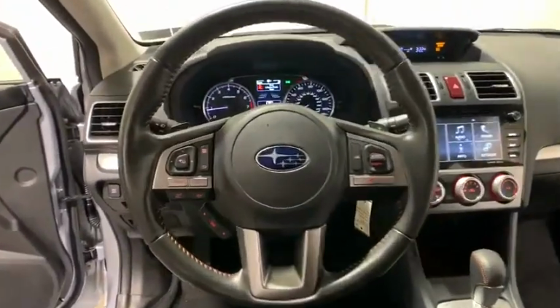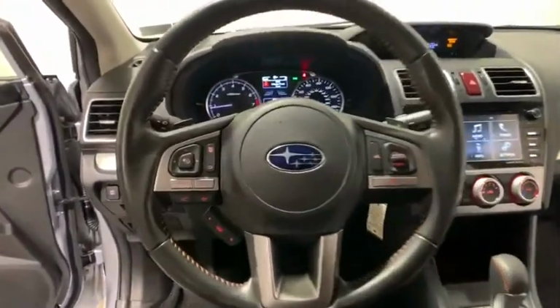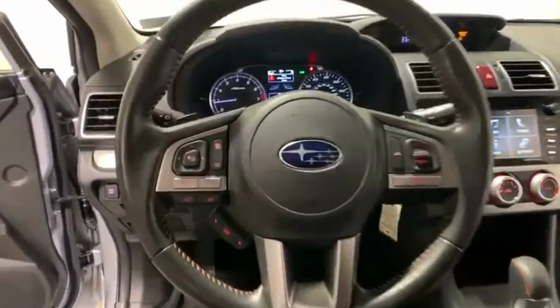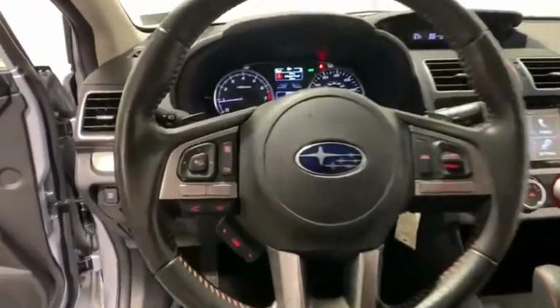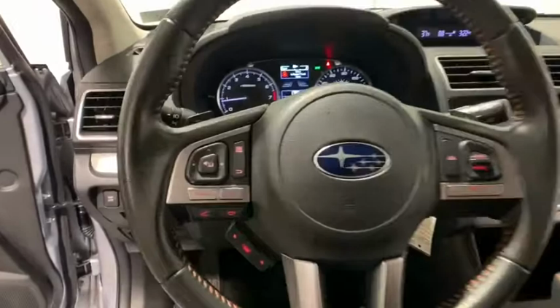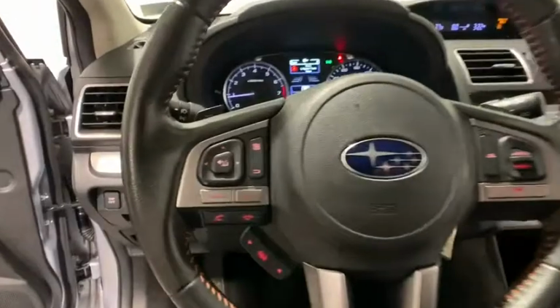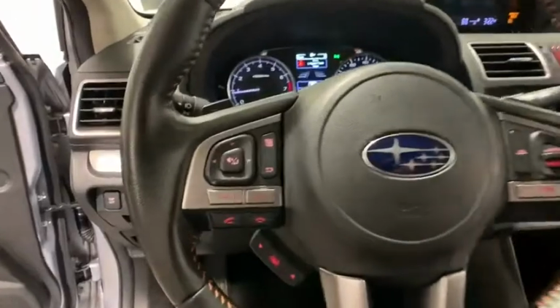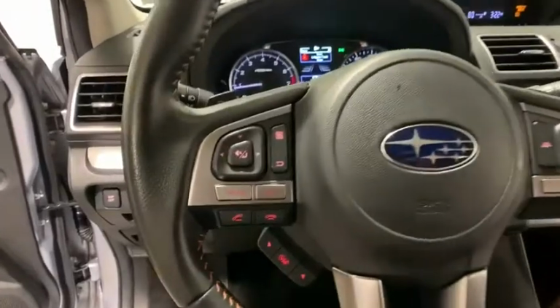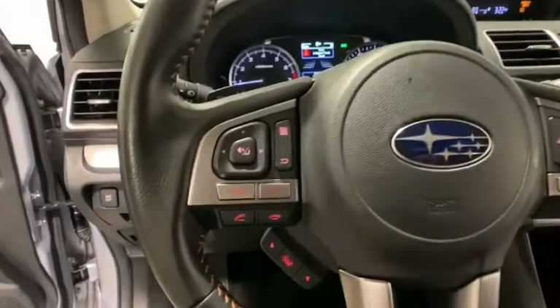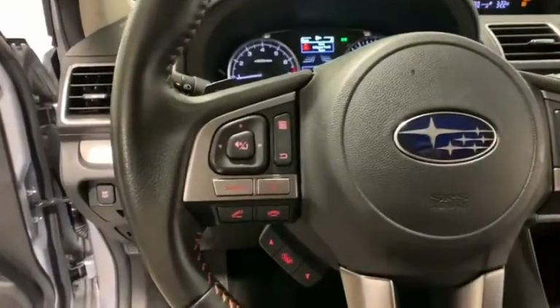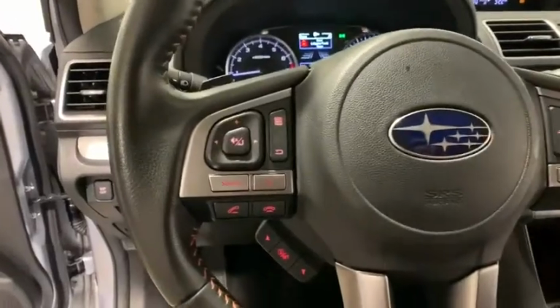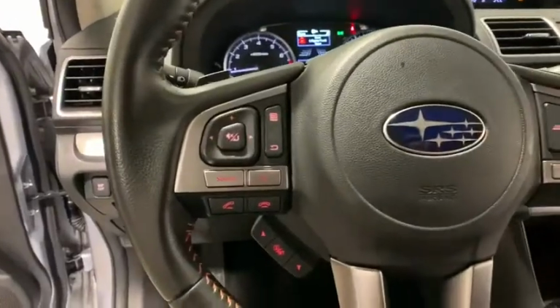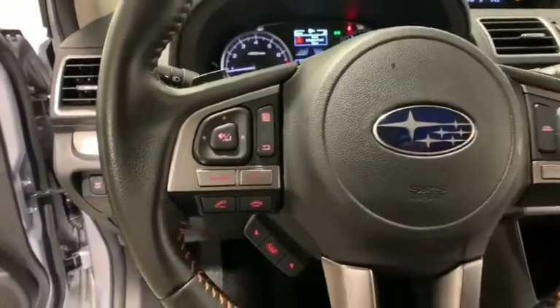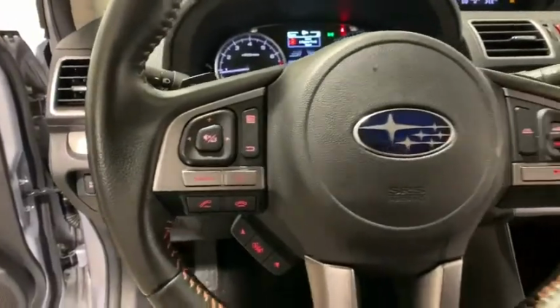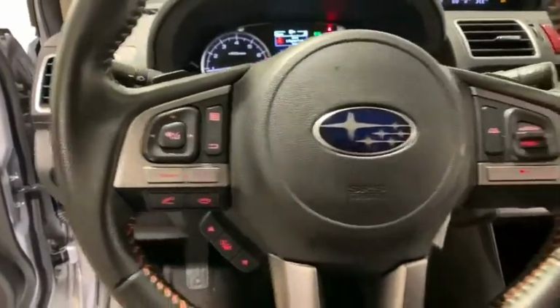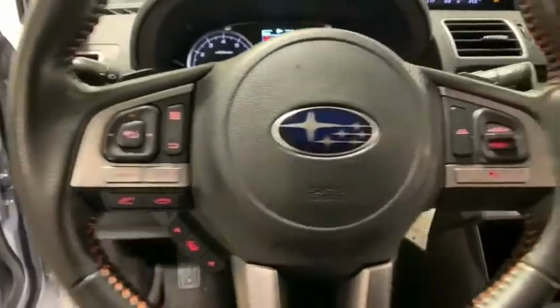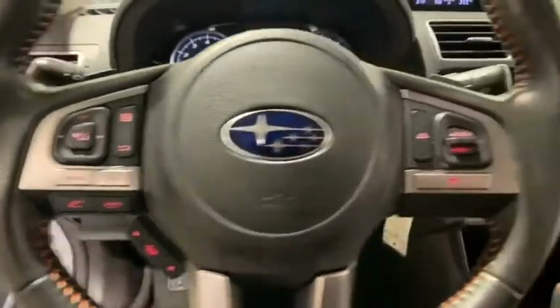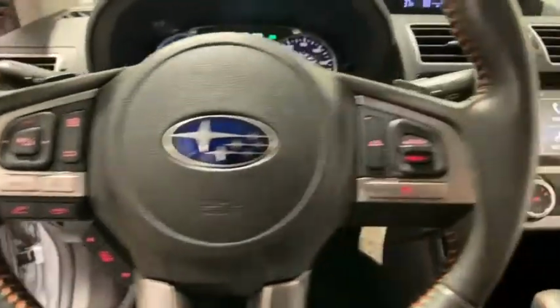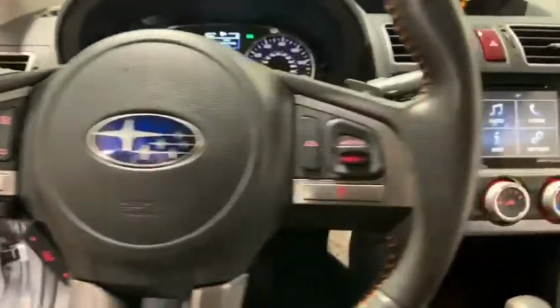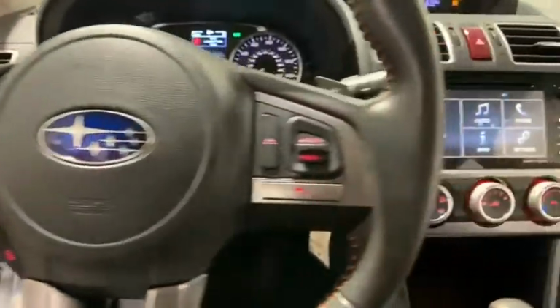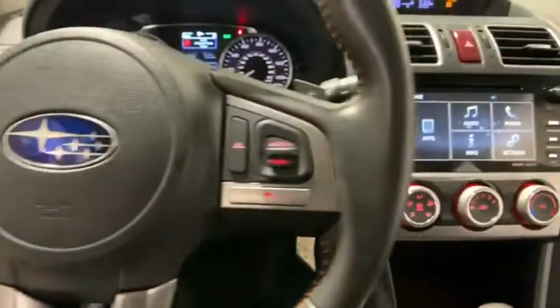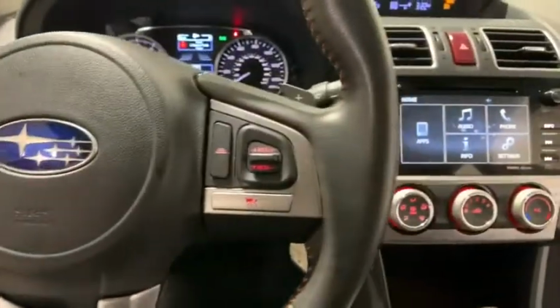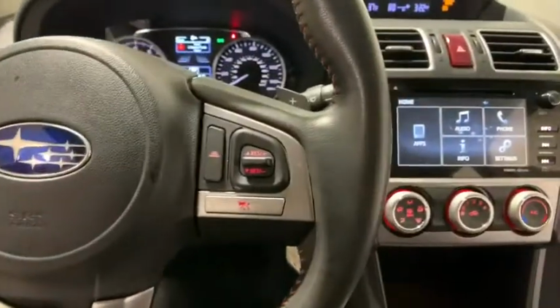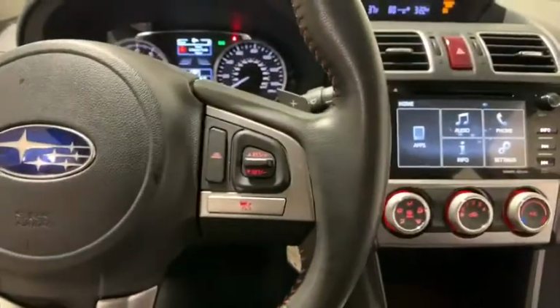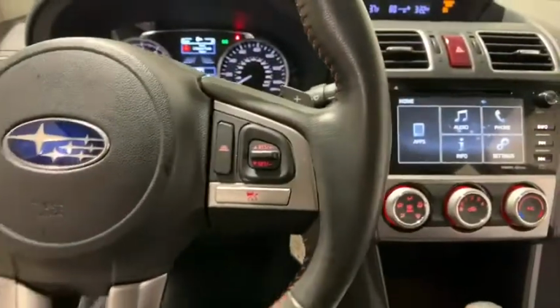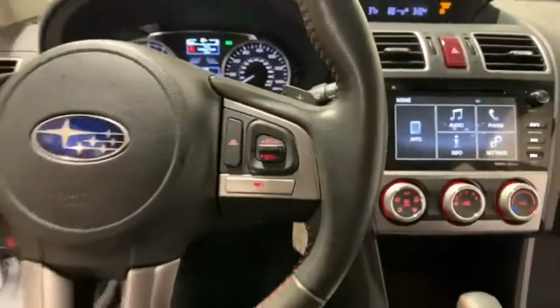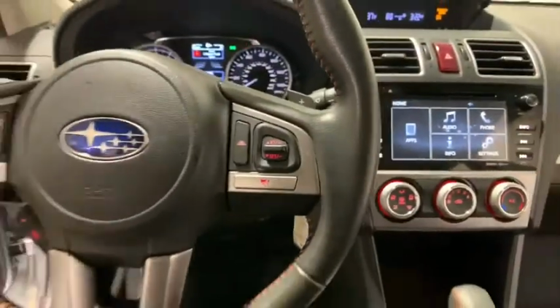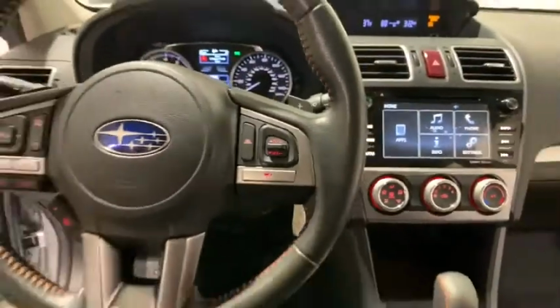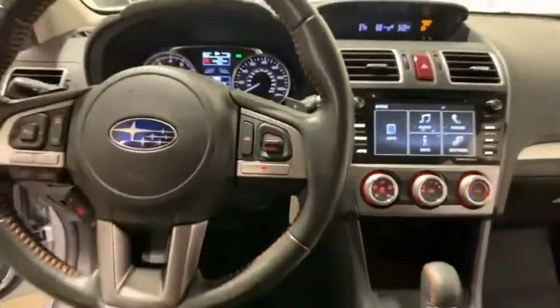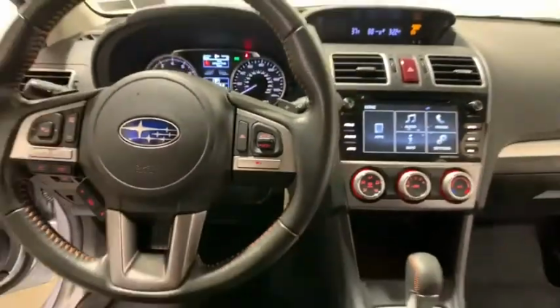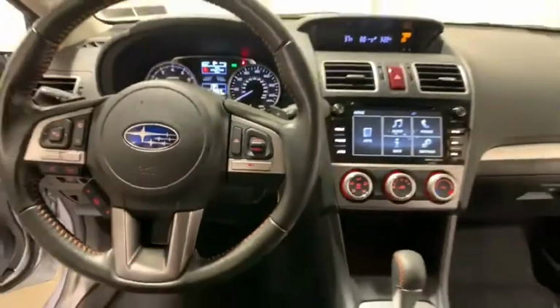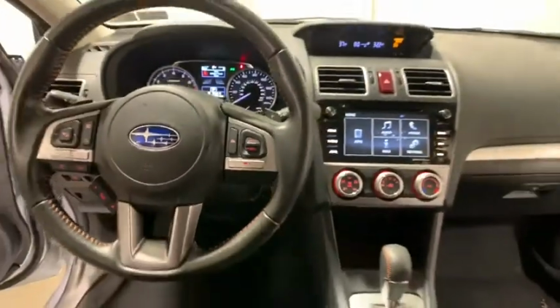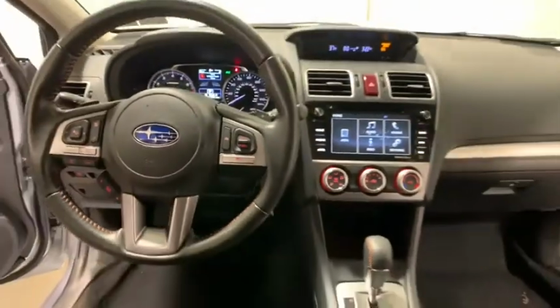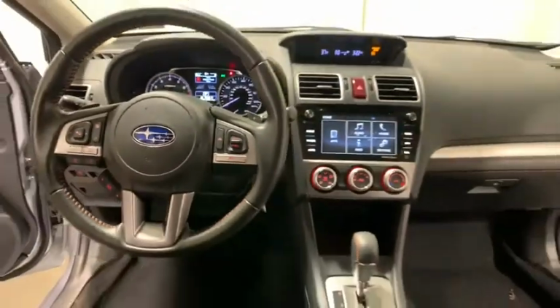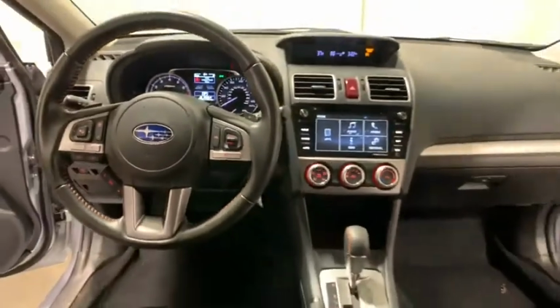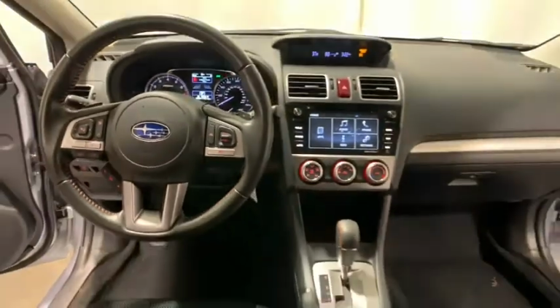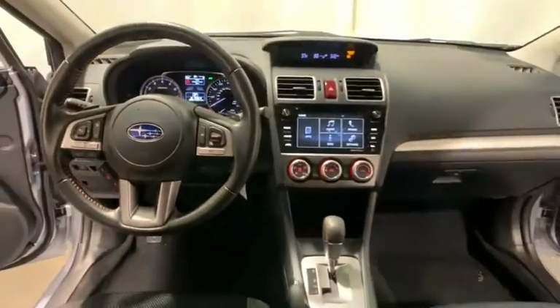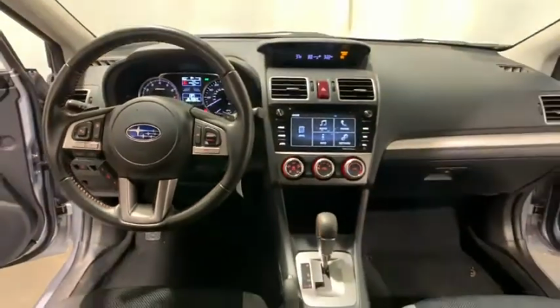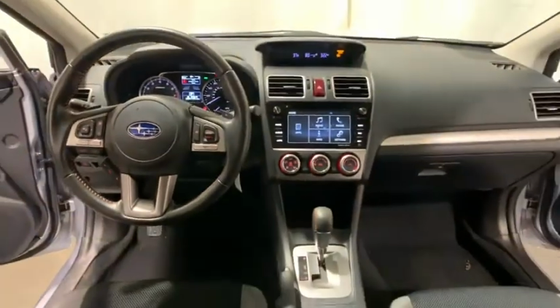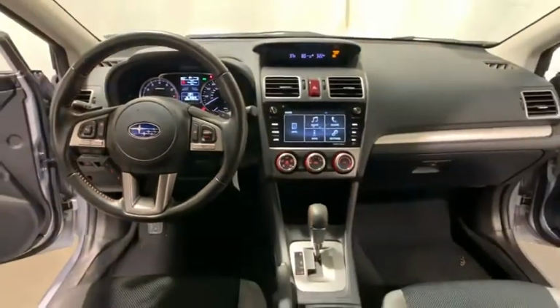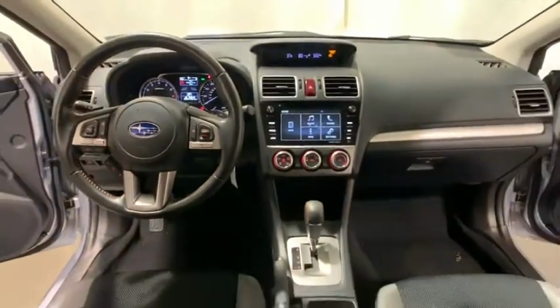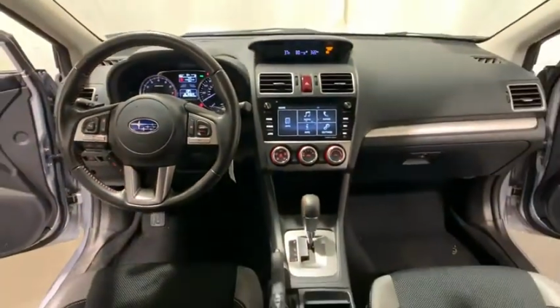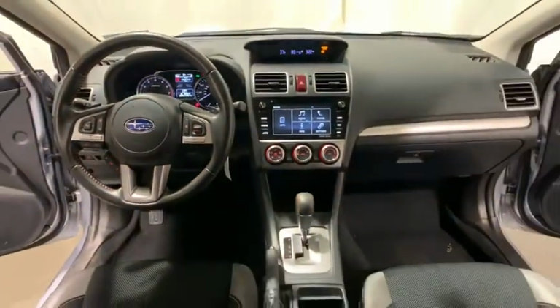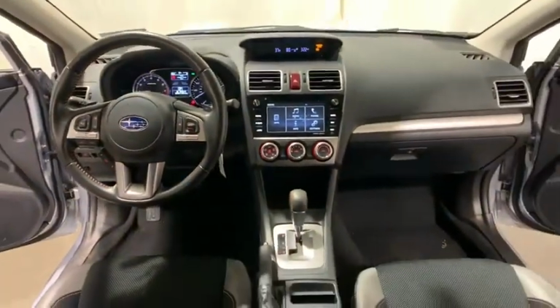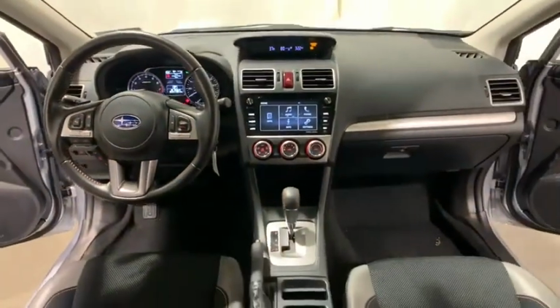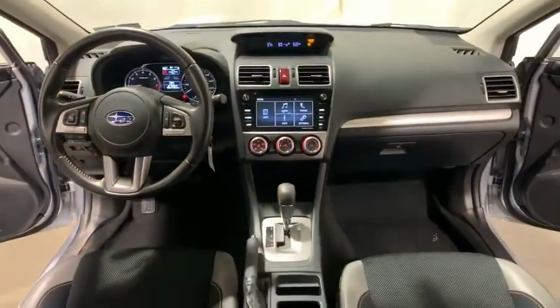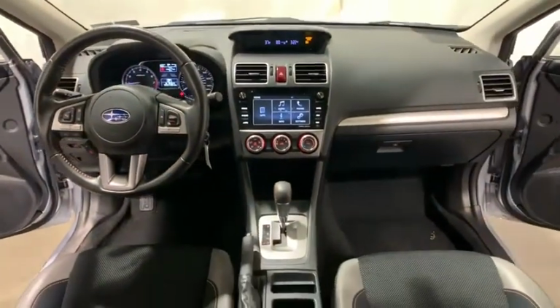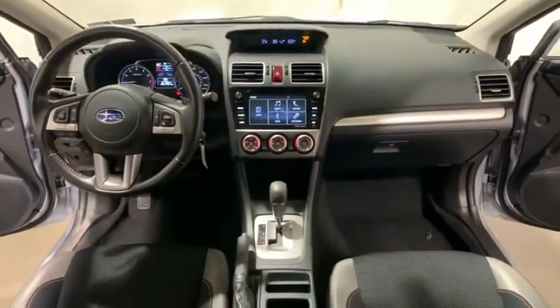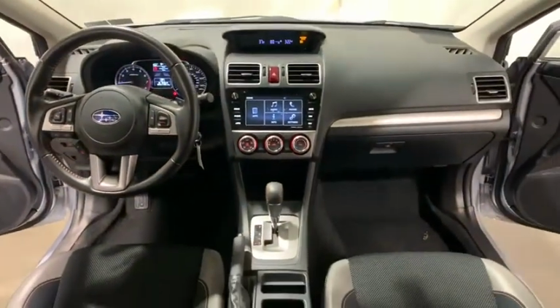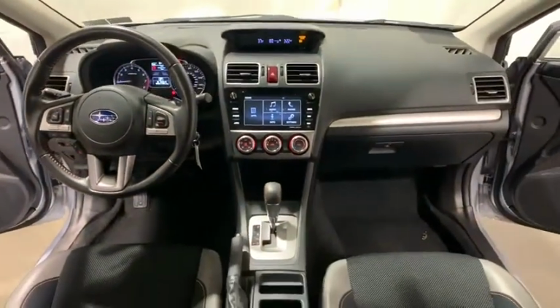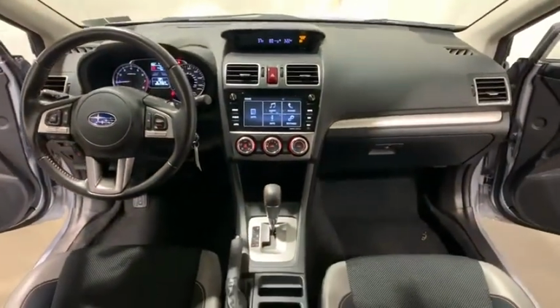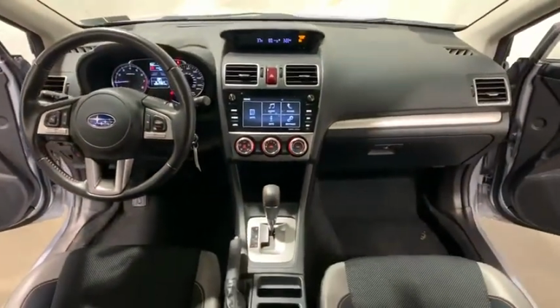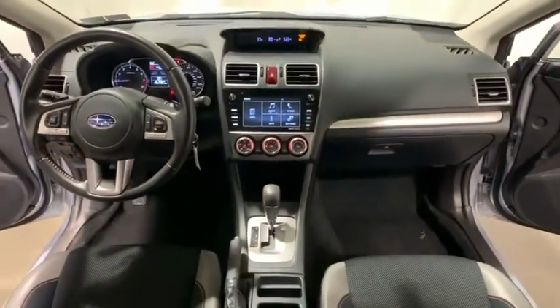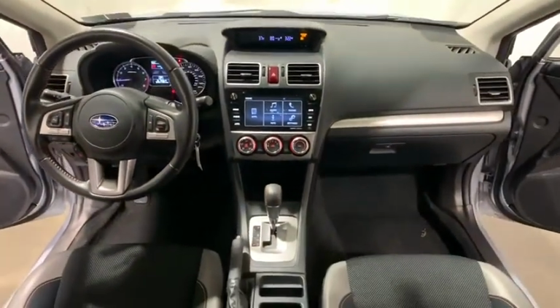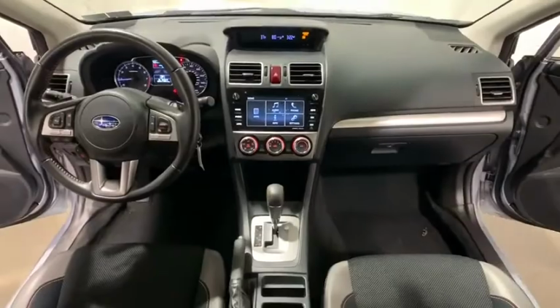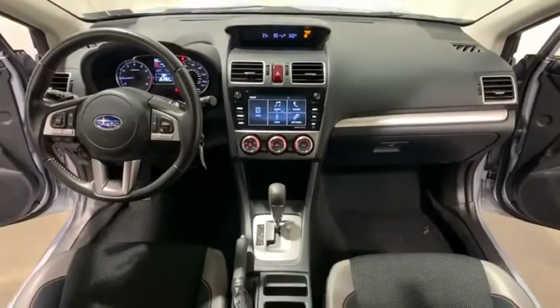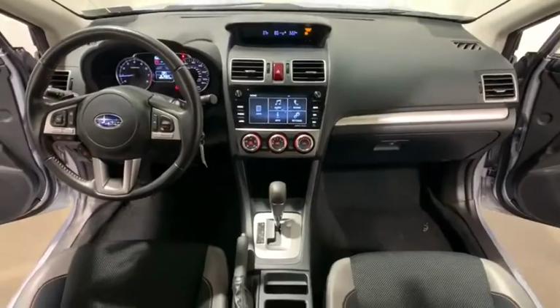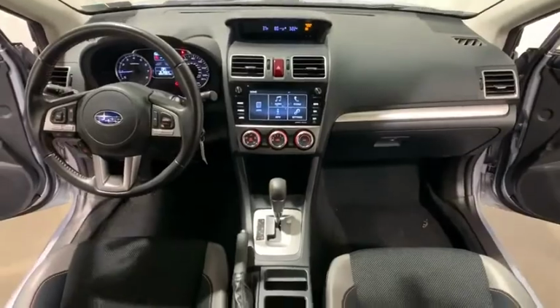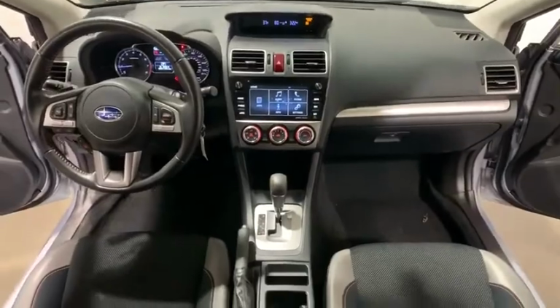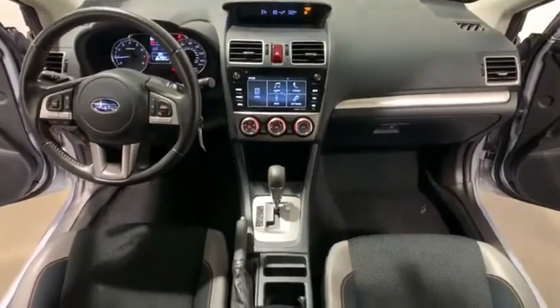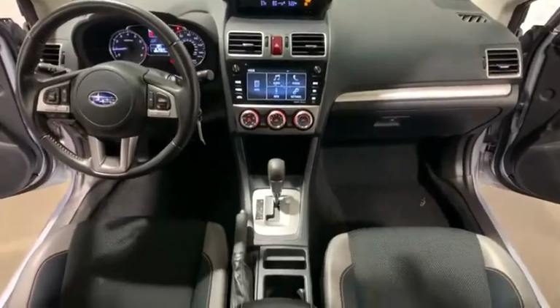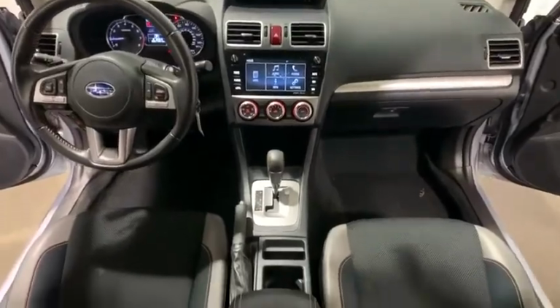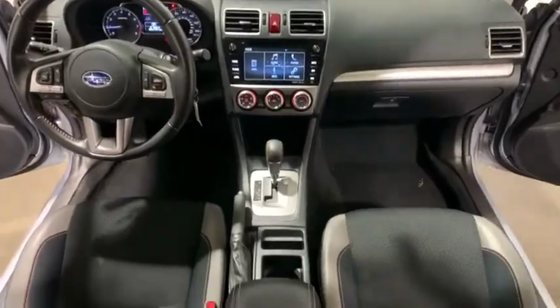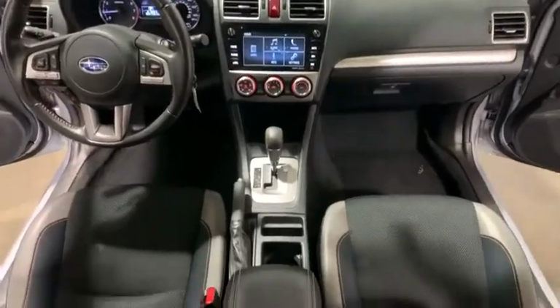Security system, electronic stability control, remote keyless entry, tachometer, brake assist, panic alarm.